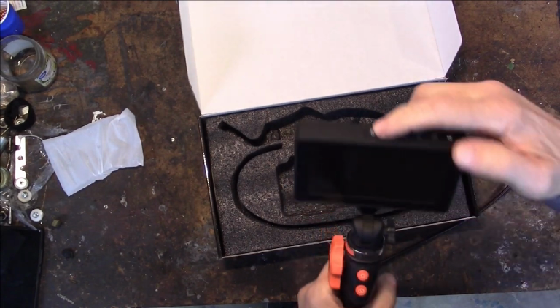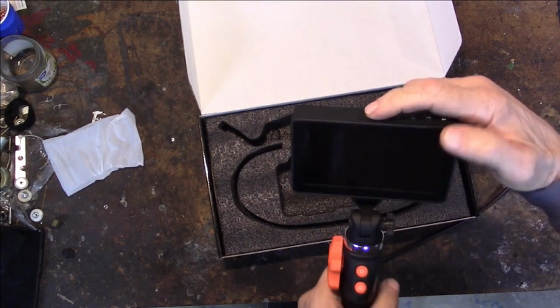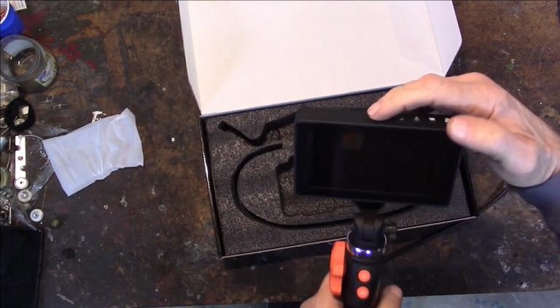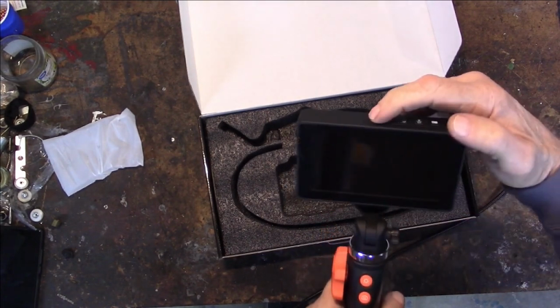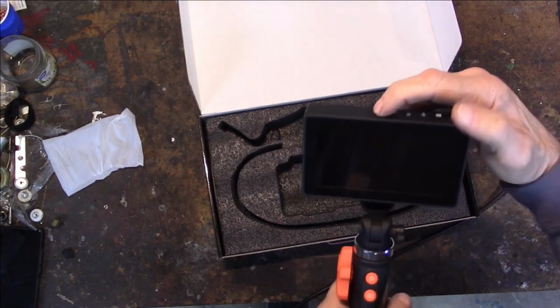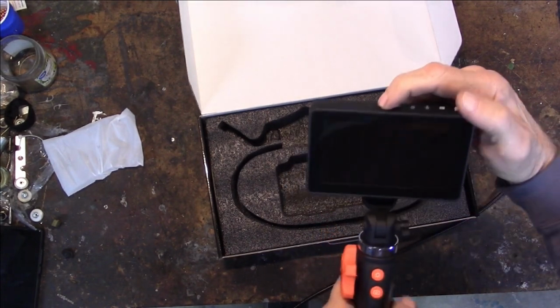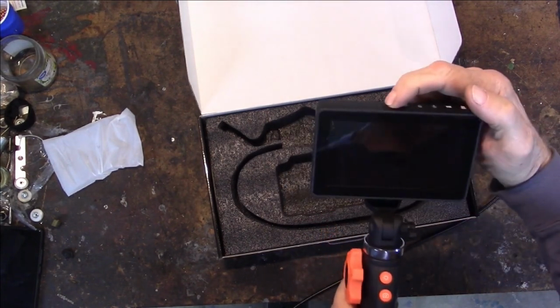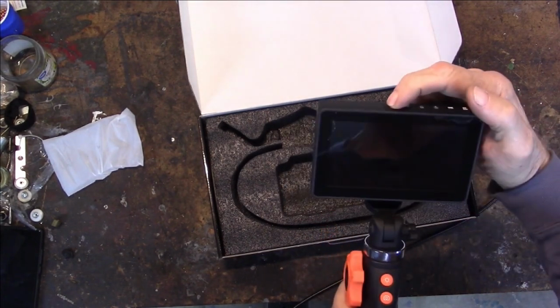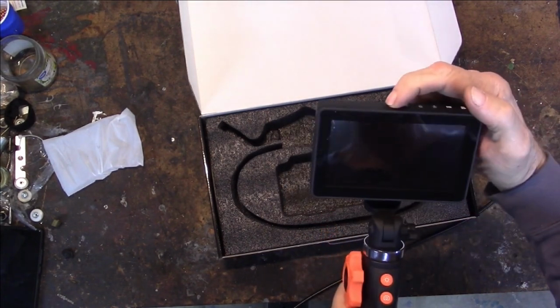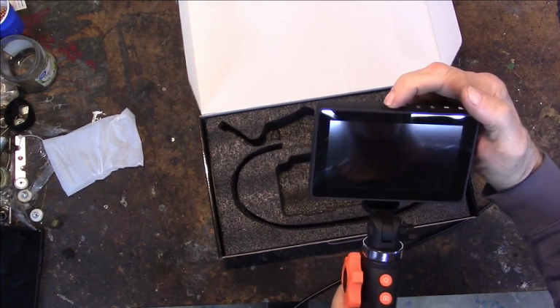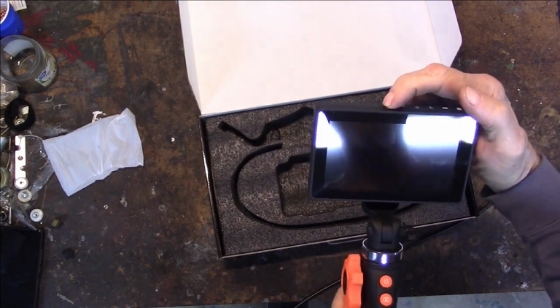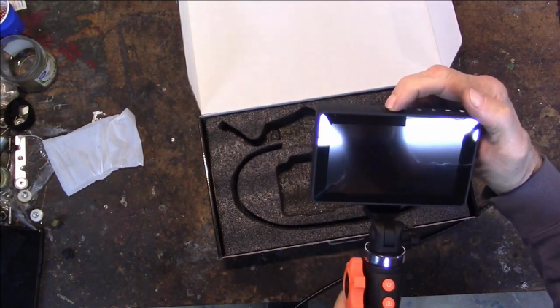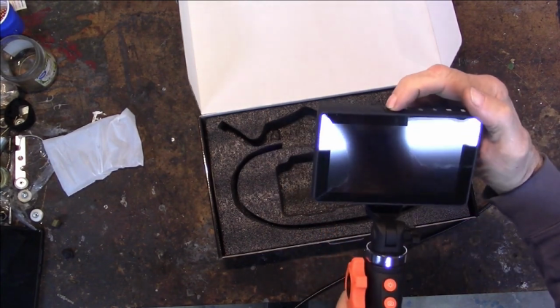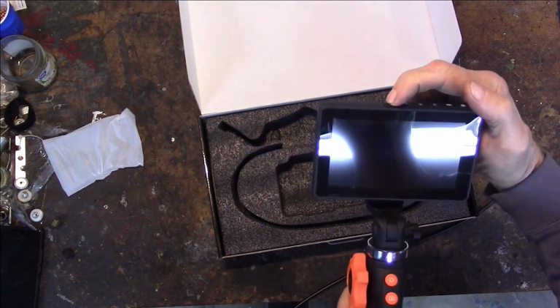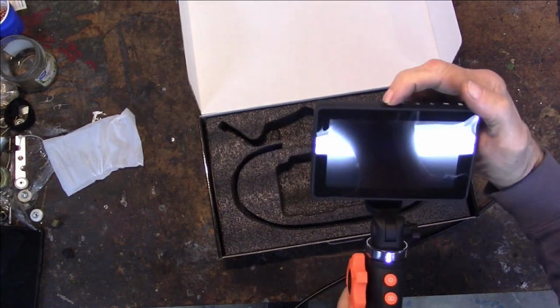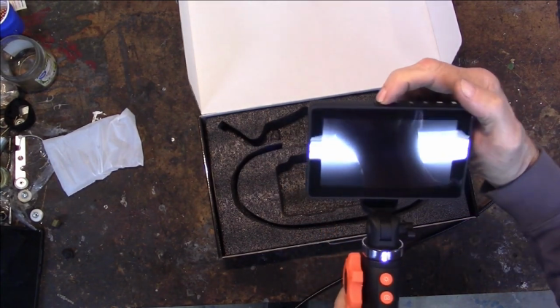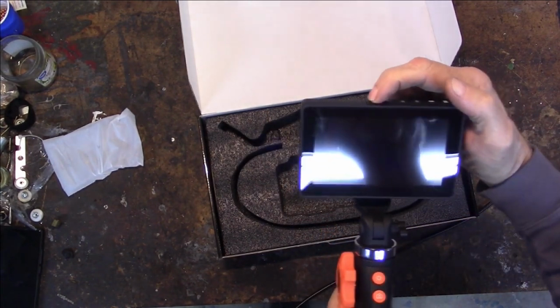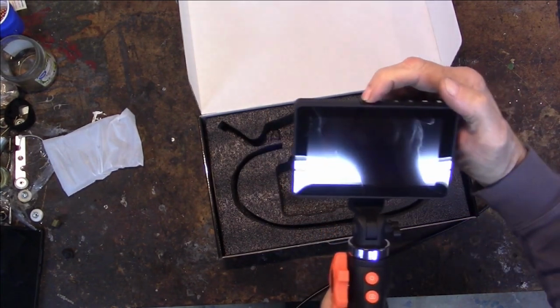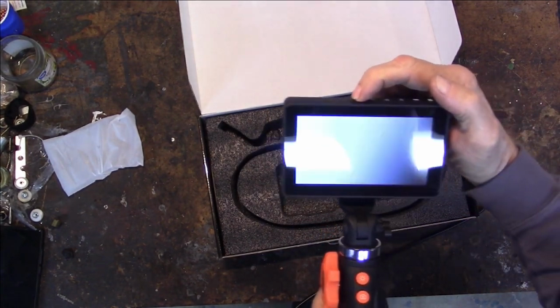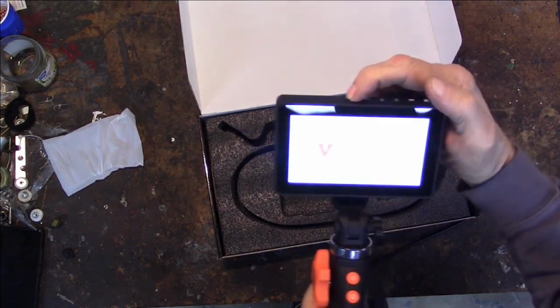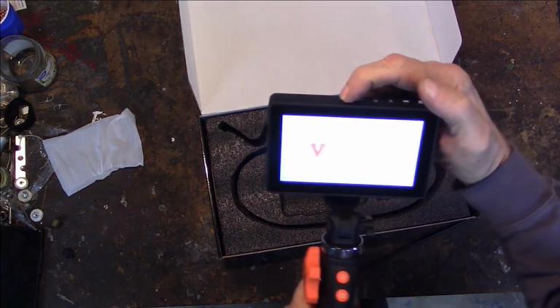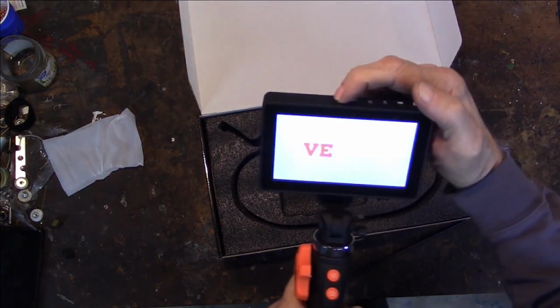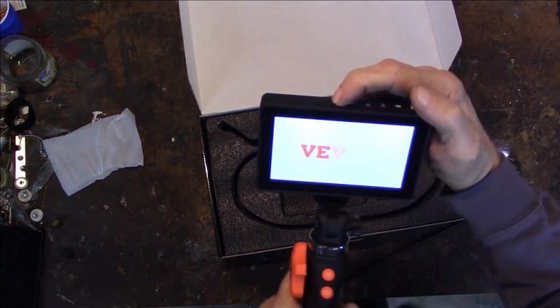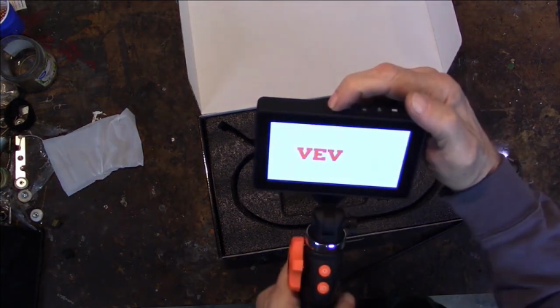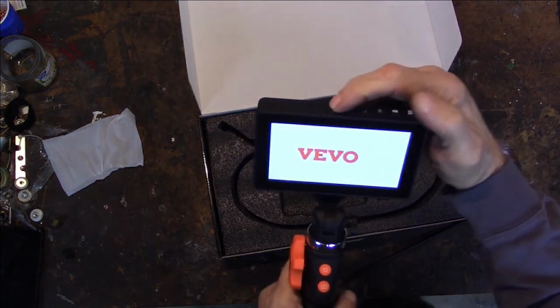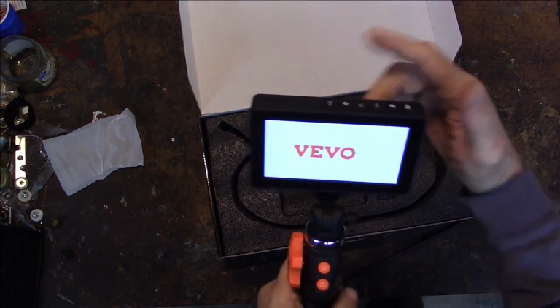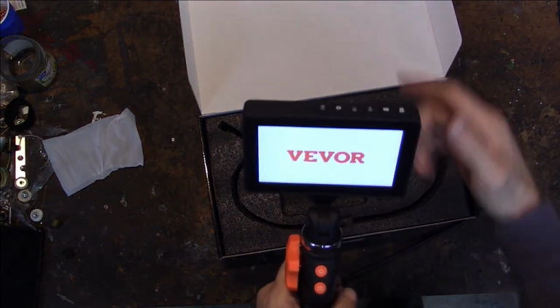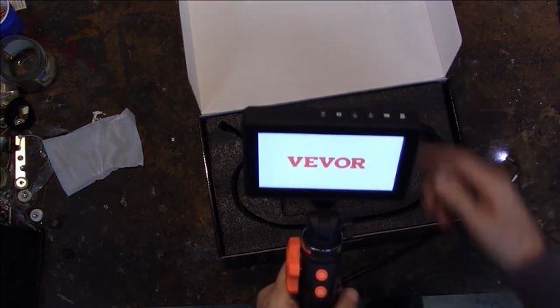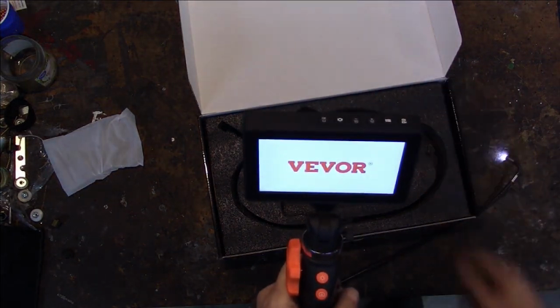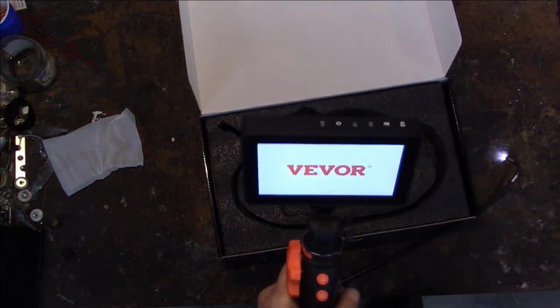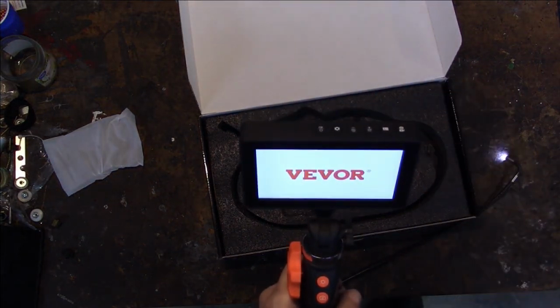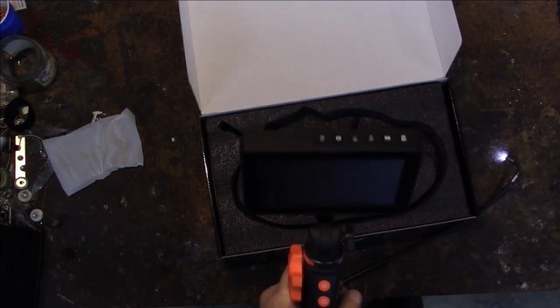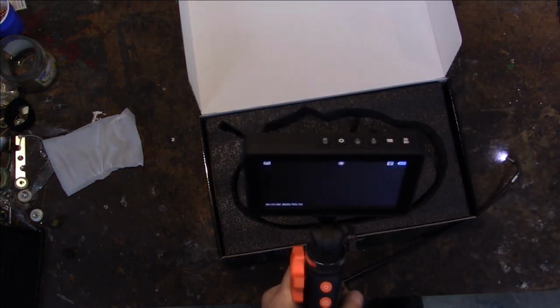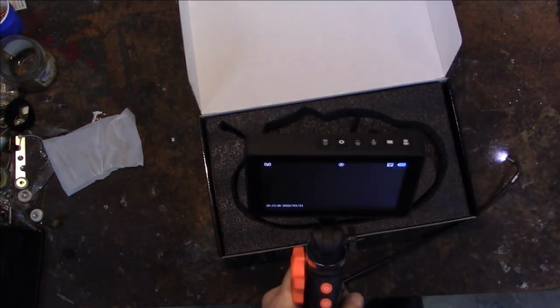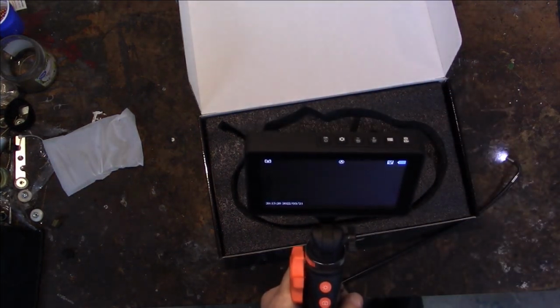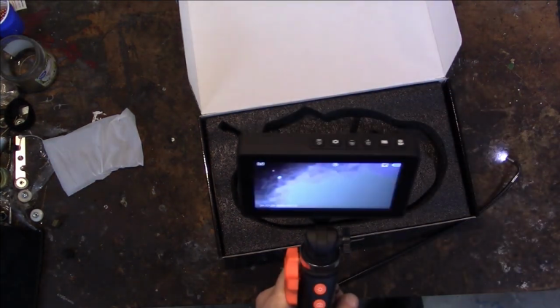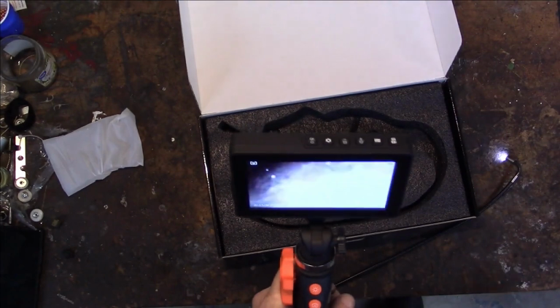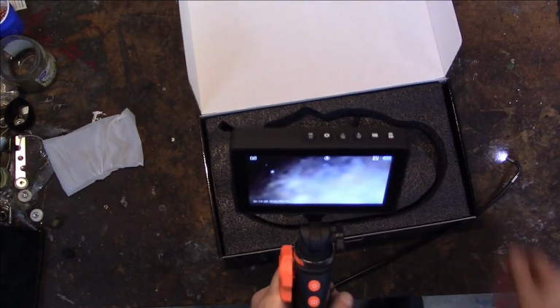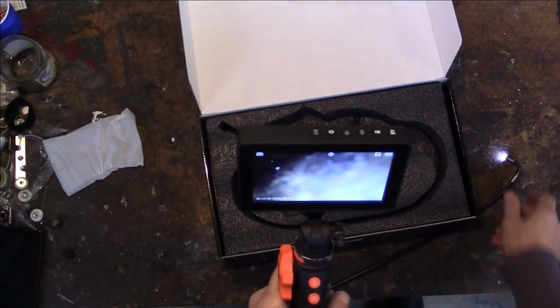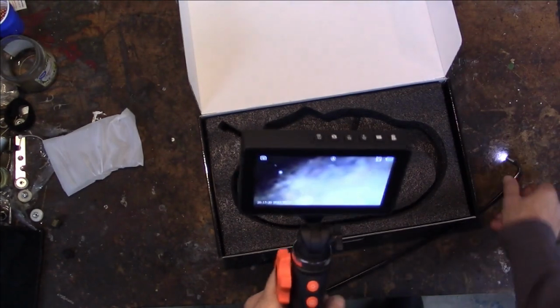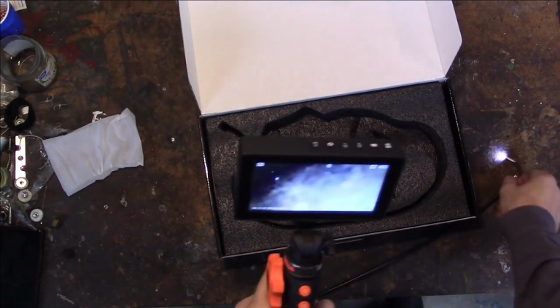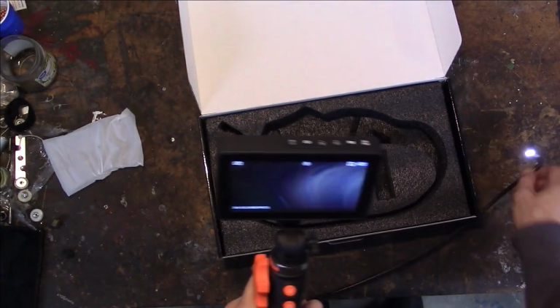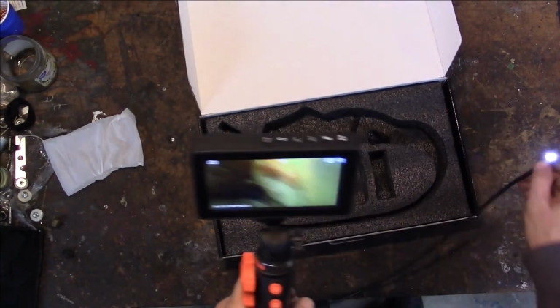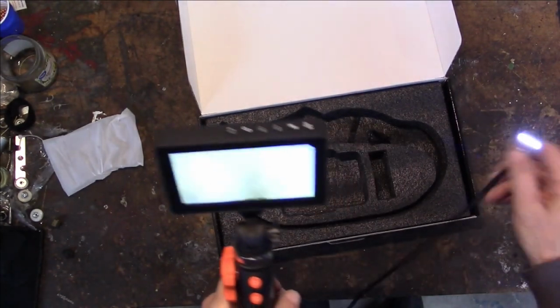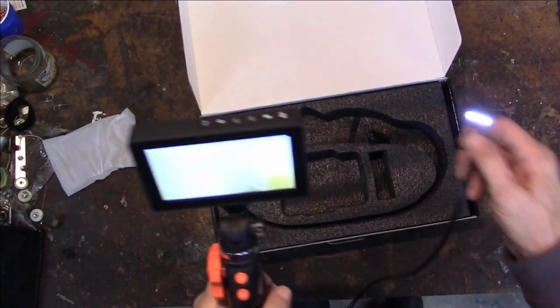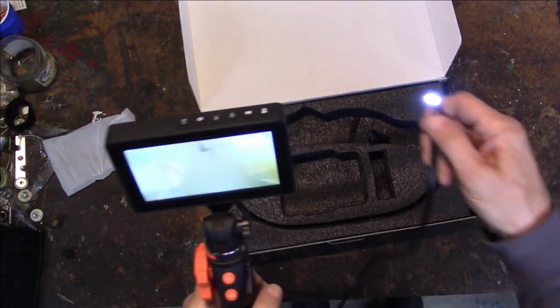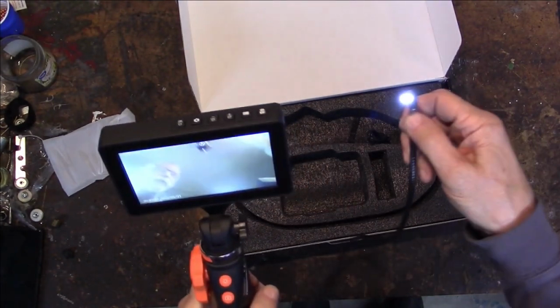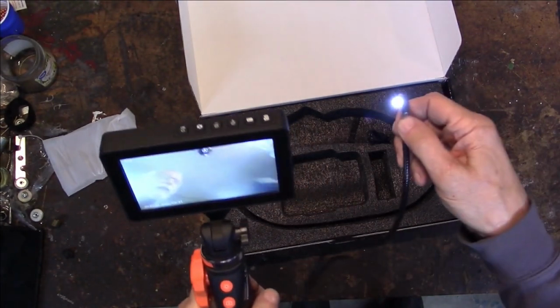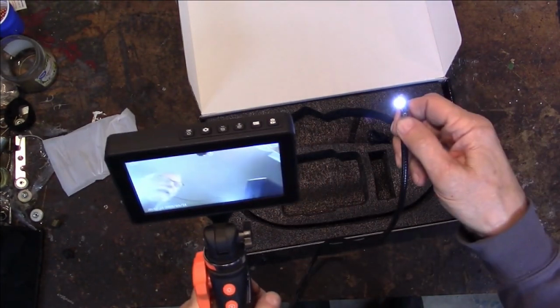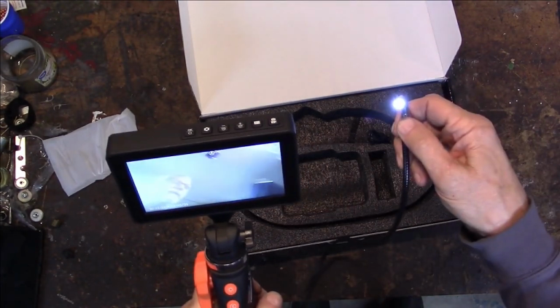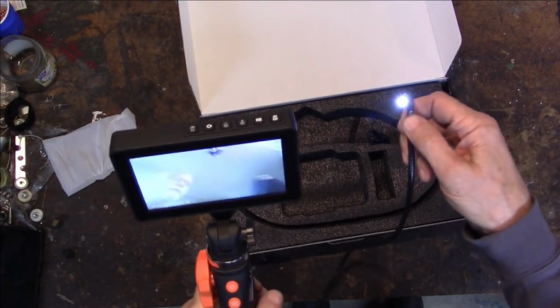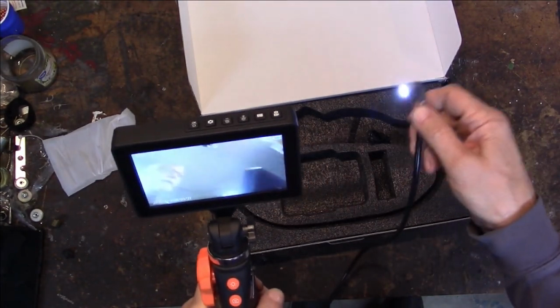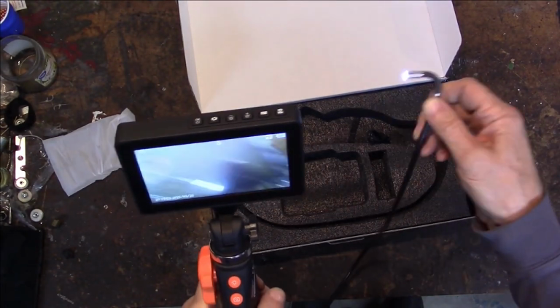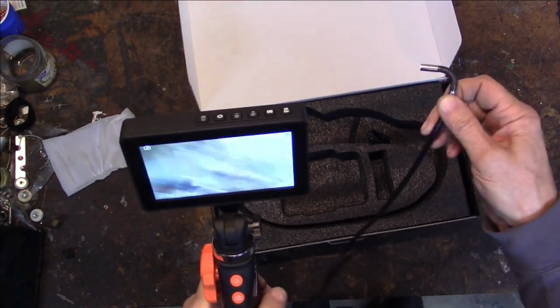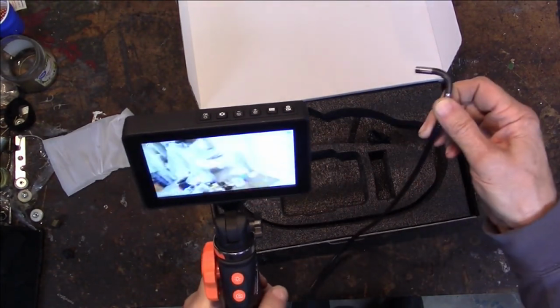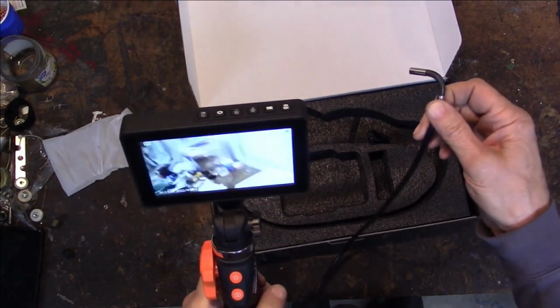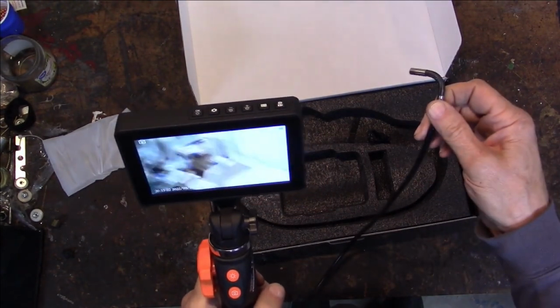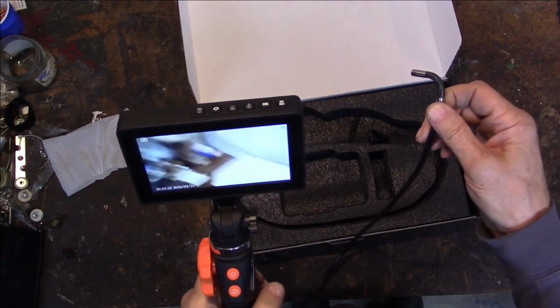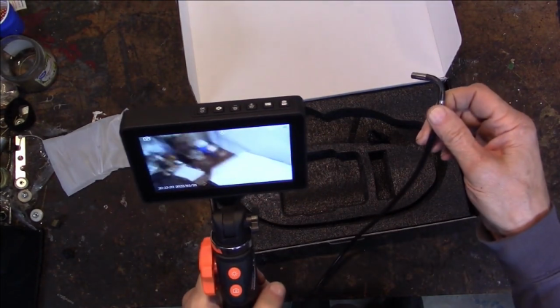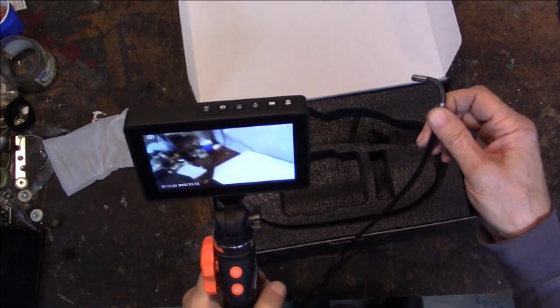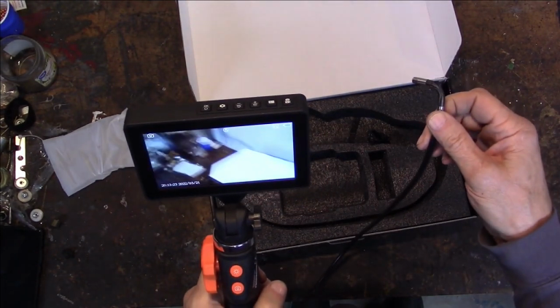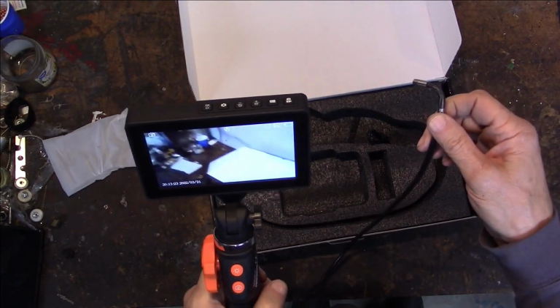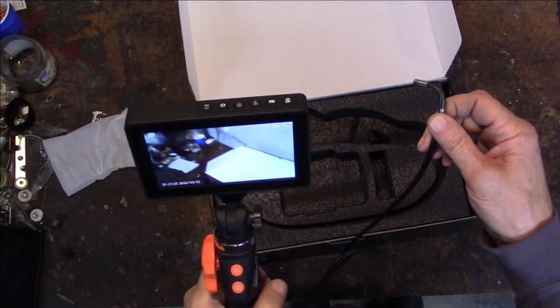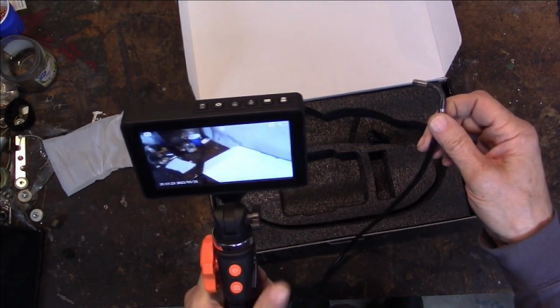I'm going to press and hold the power button. There it comes — the light is lit and there's my ugly mug on the screen.